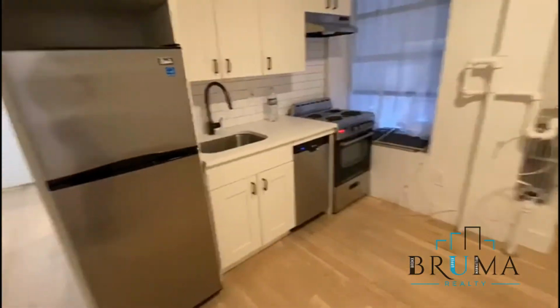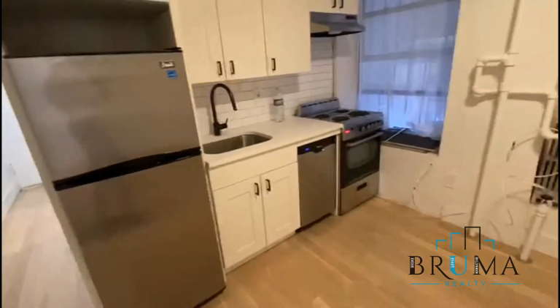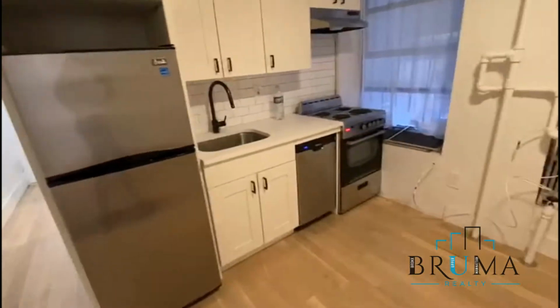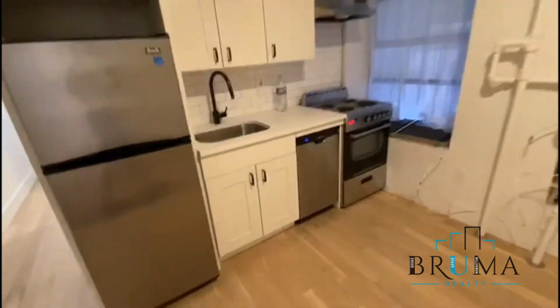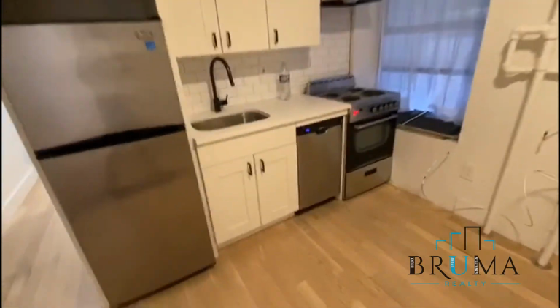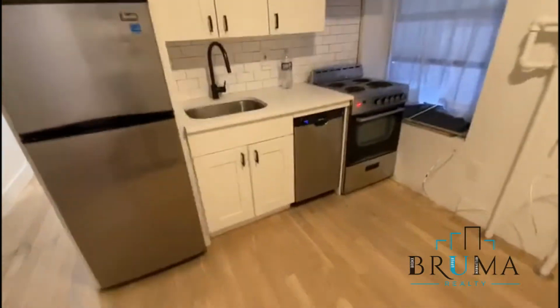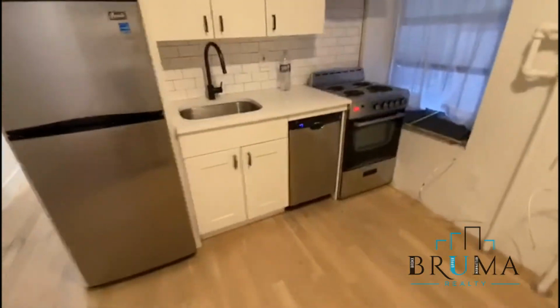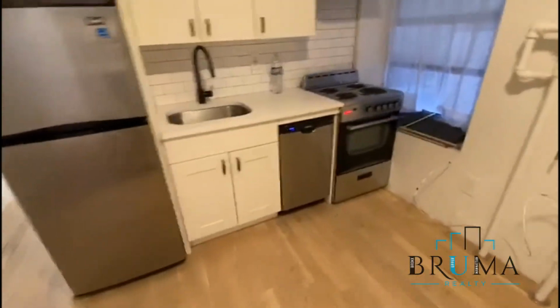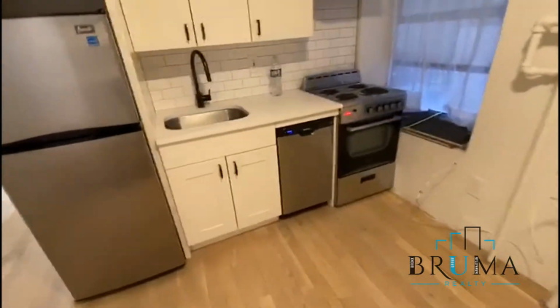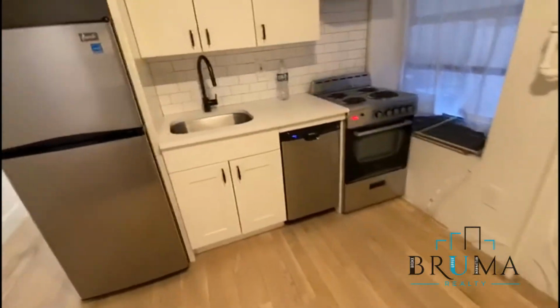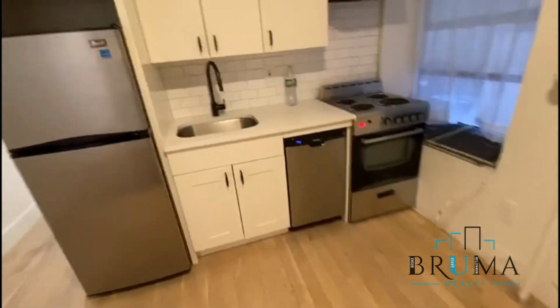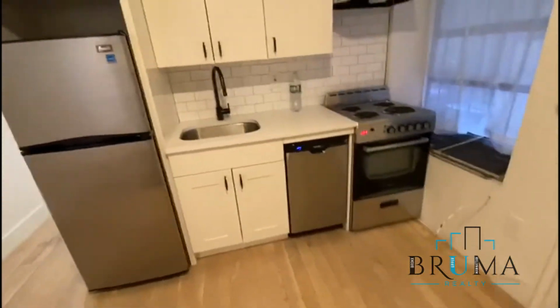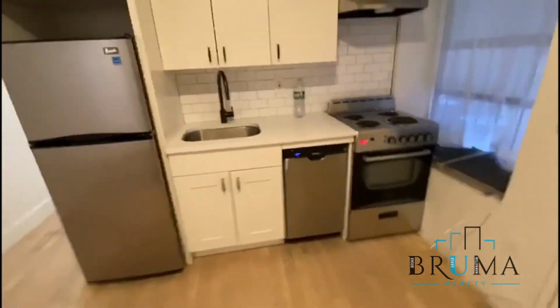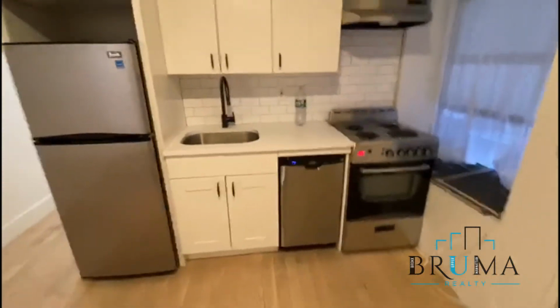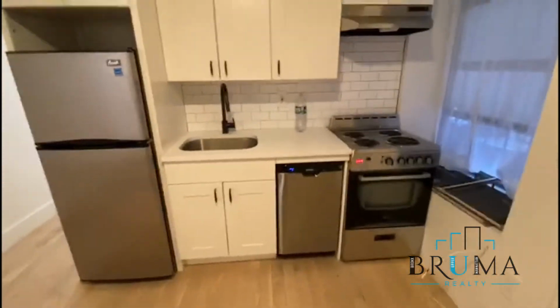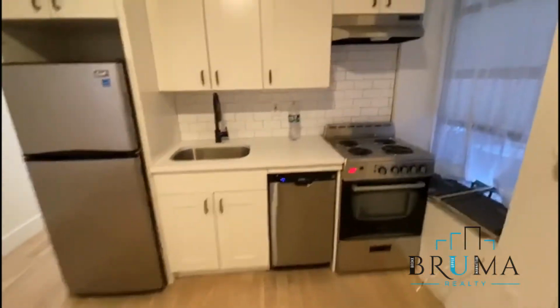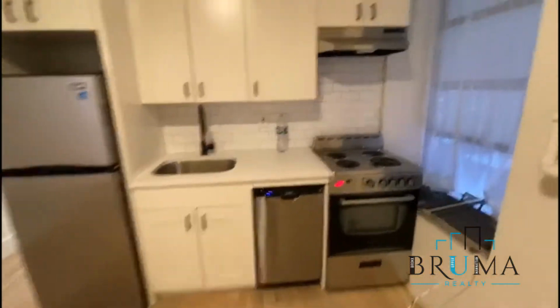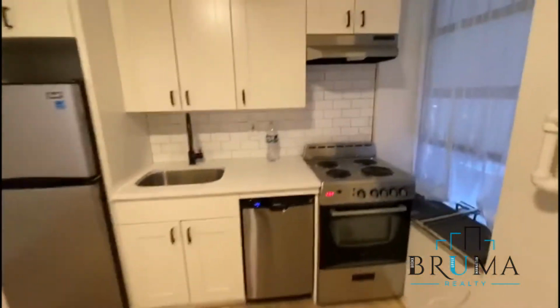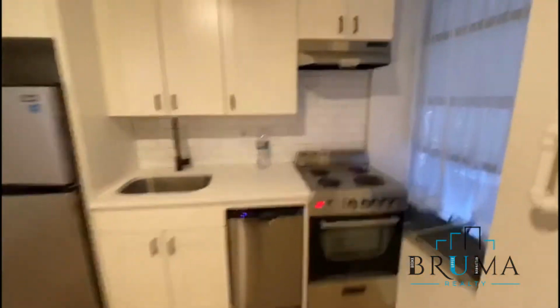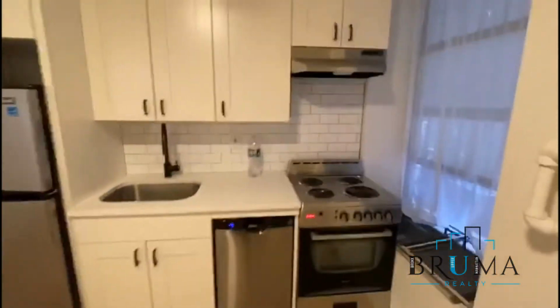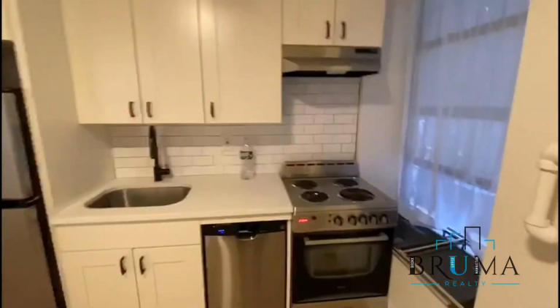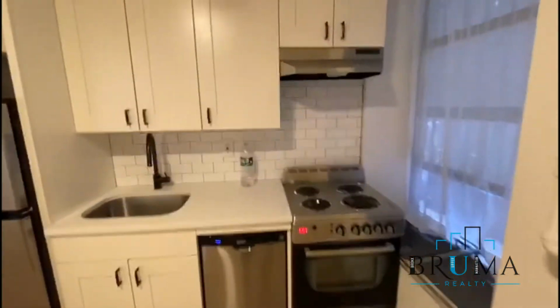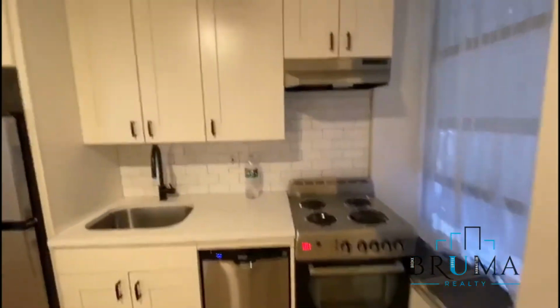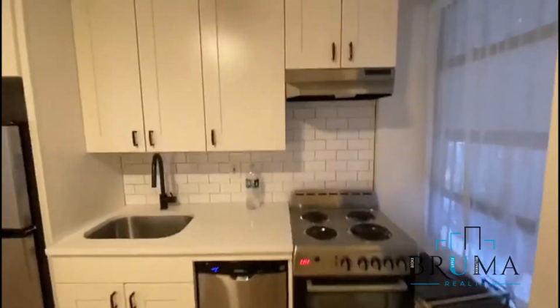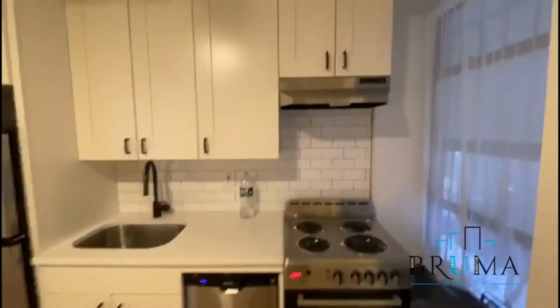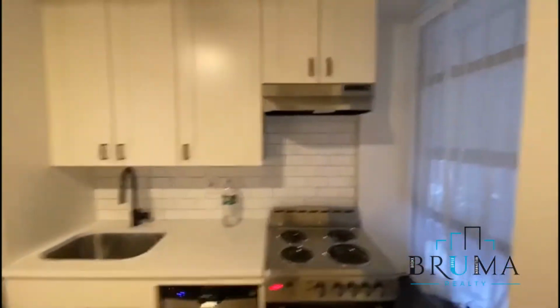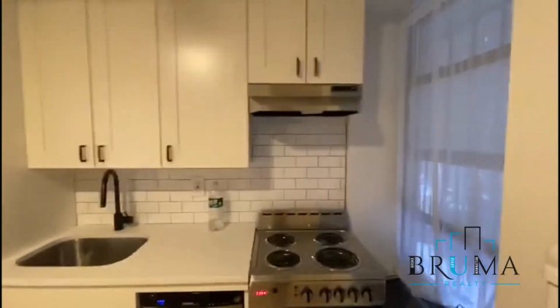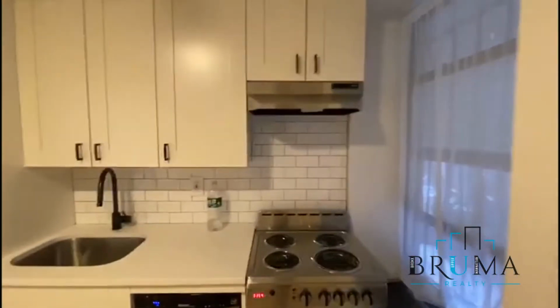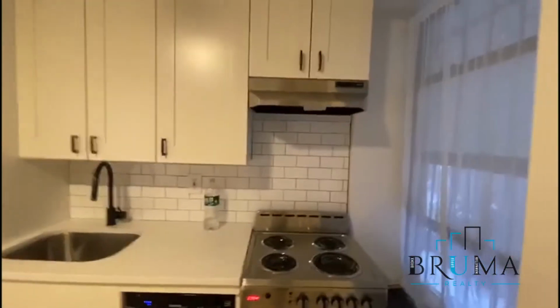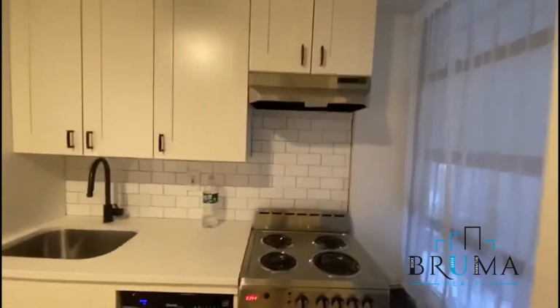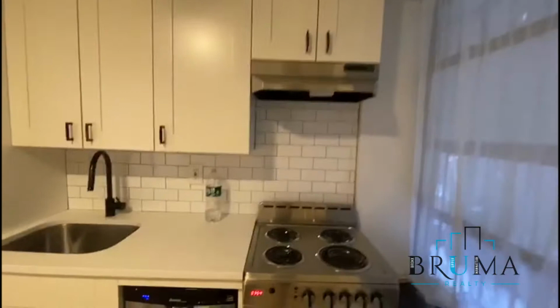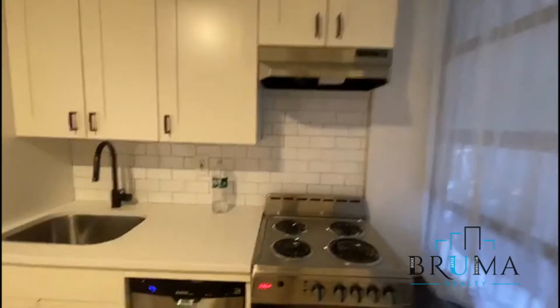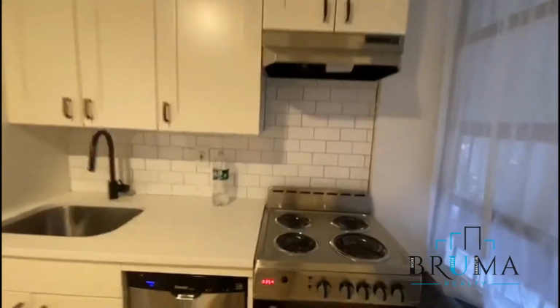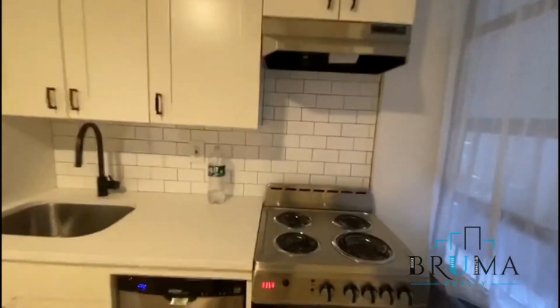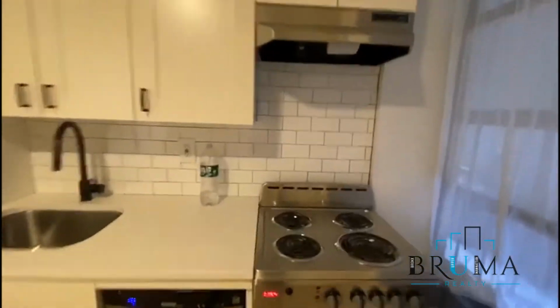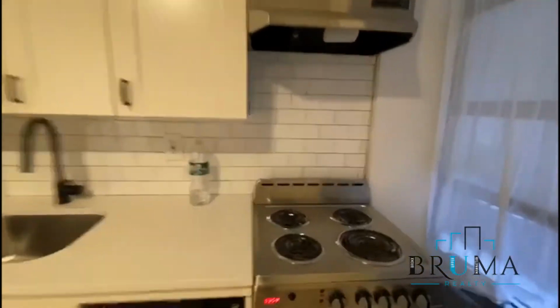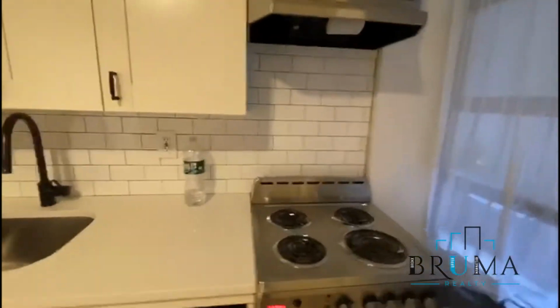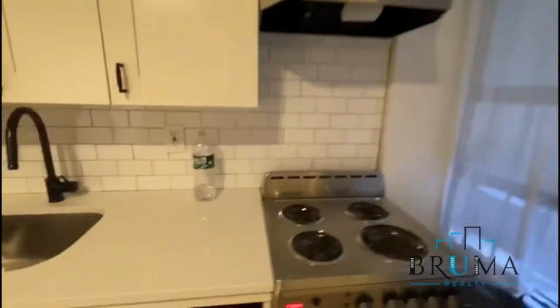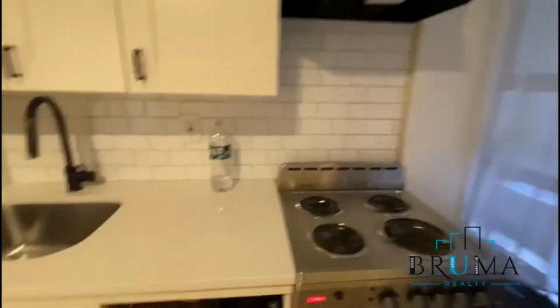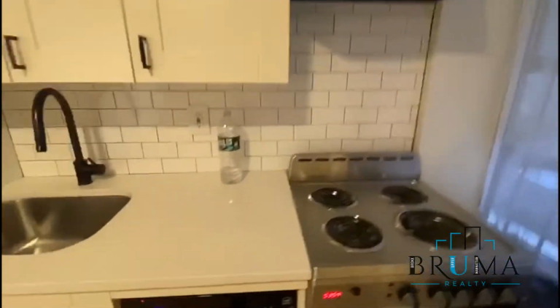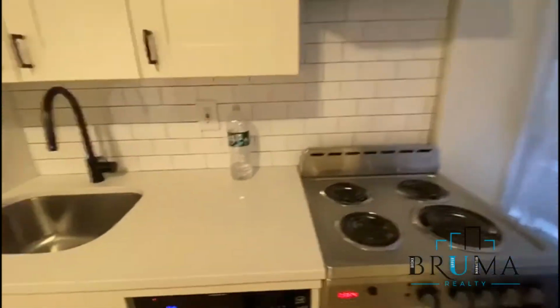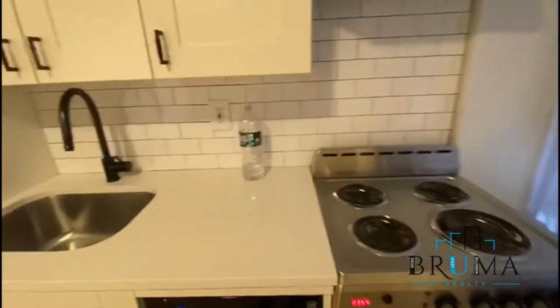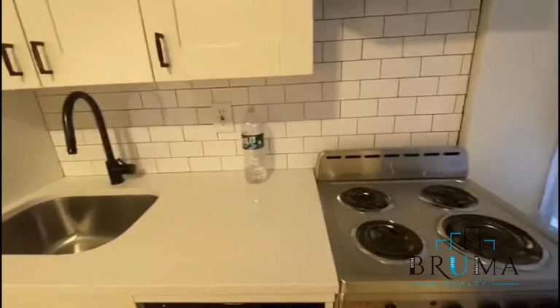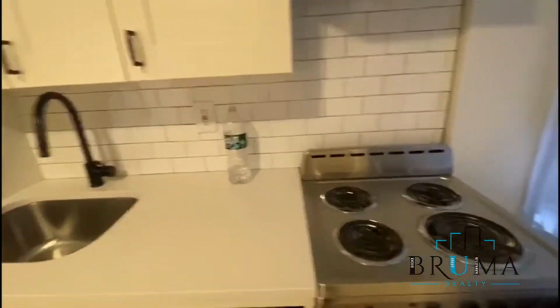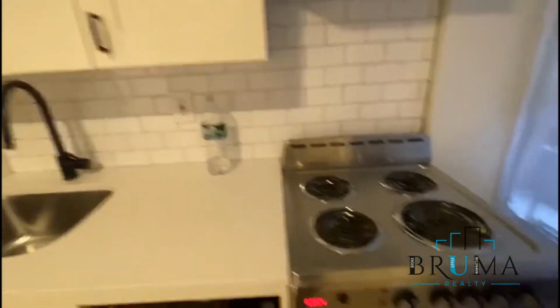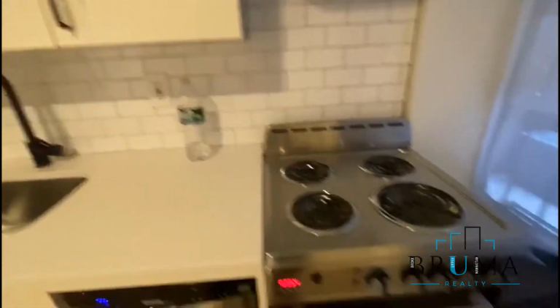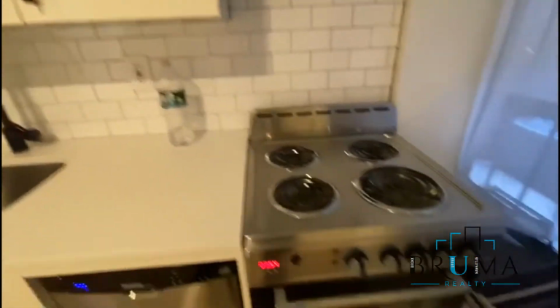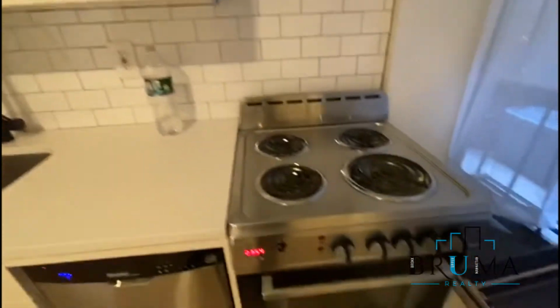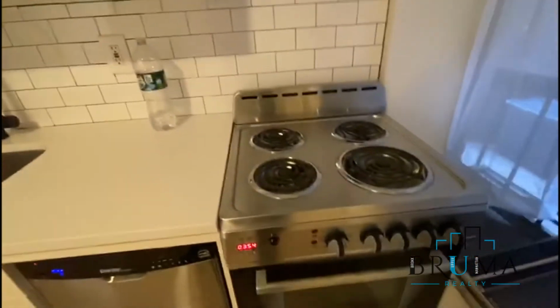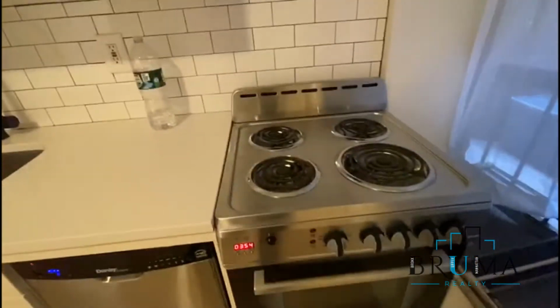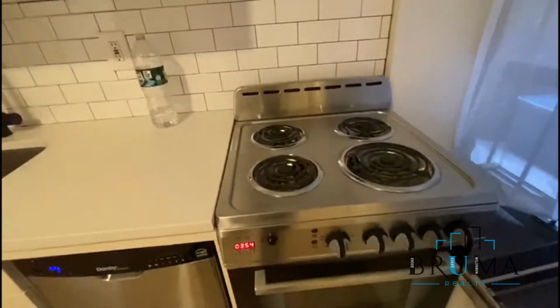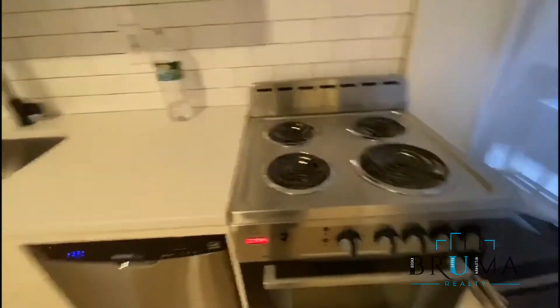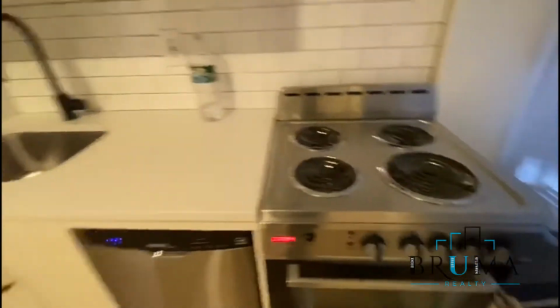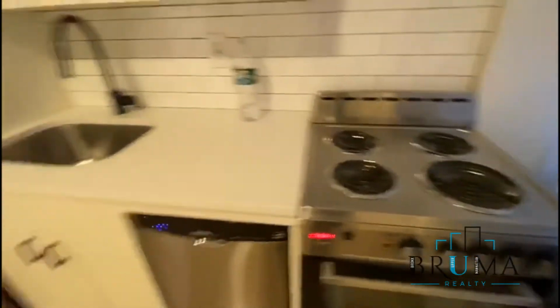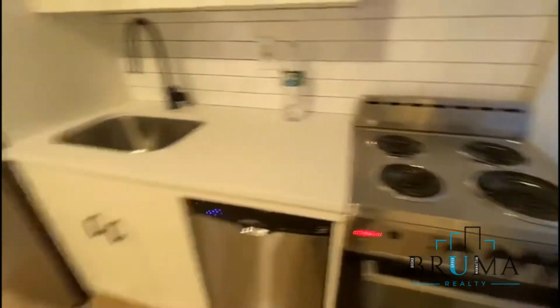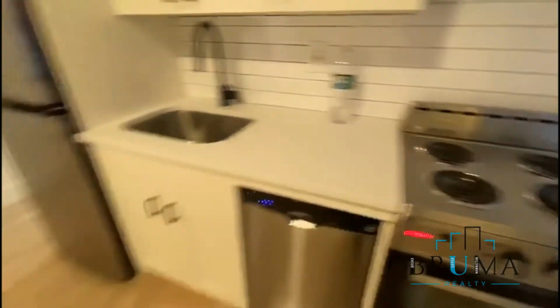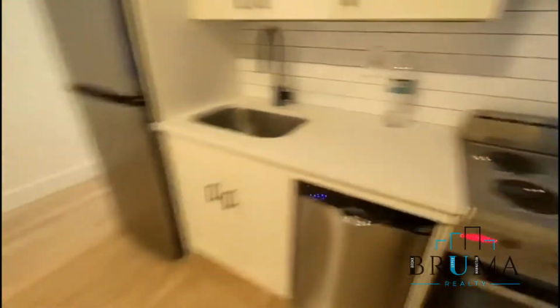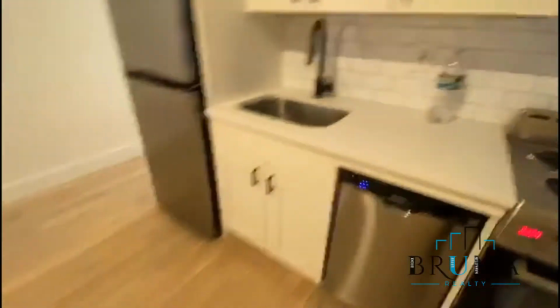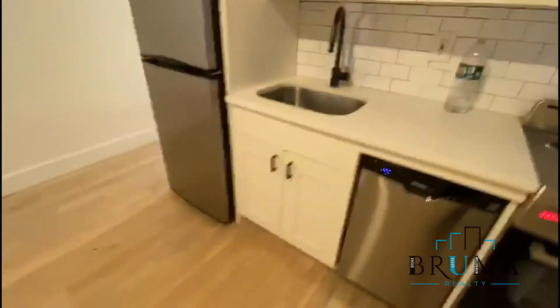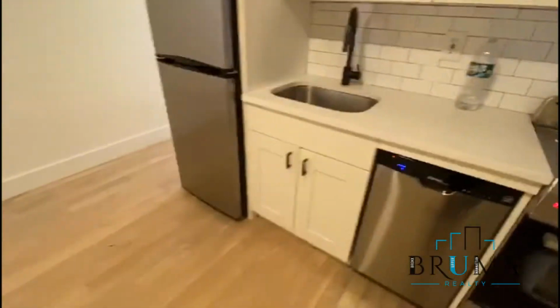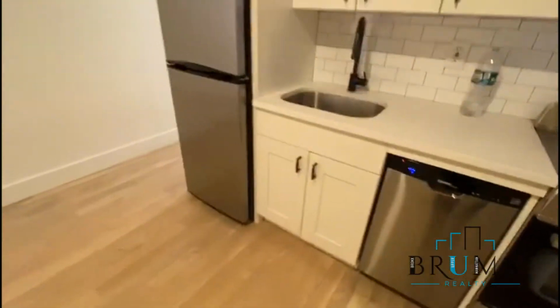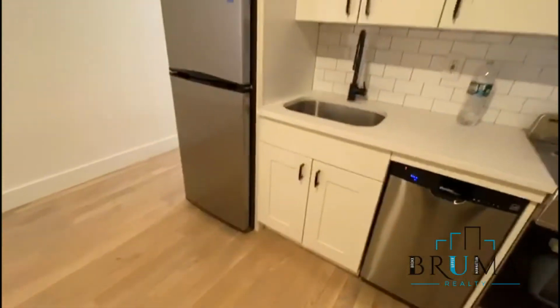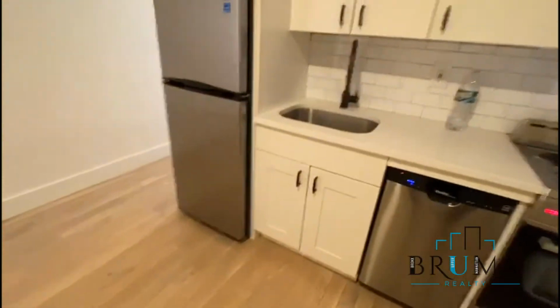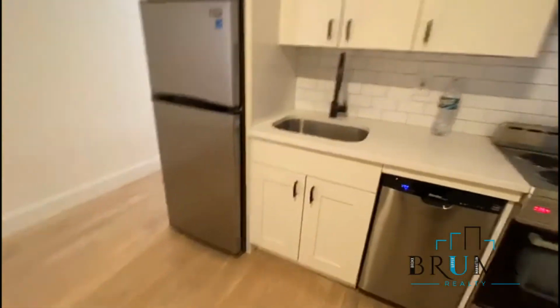Full nice dishwasher here. Stay-in appliances, beautiful backsplash. Electric oven, so no gas.